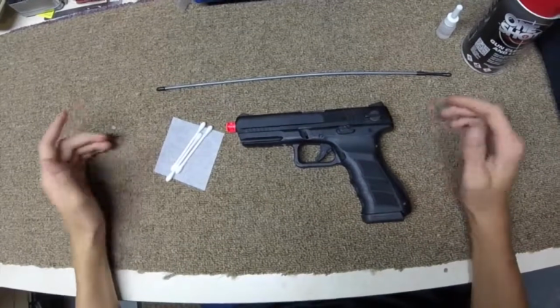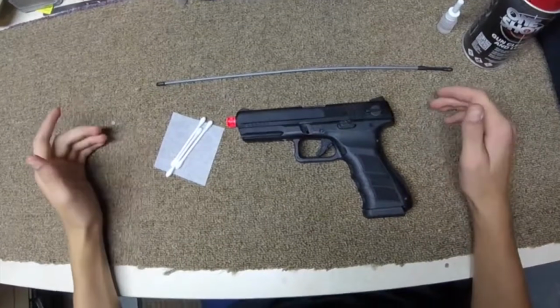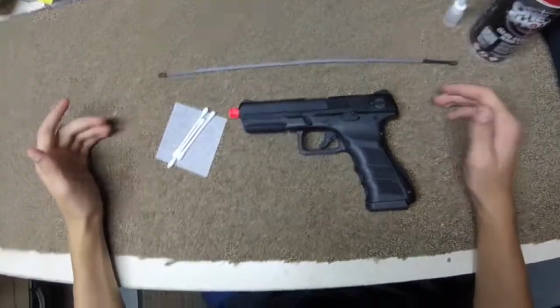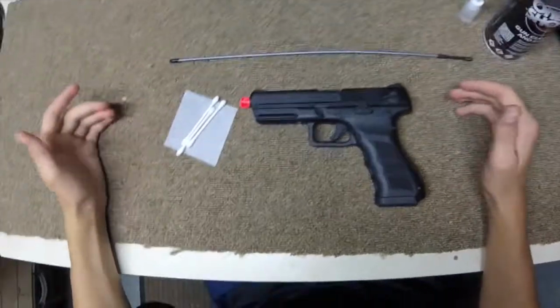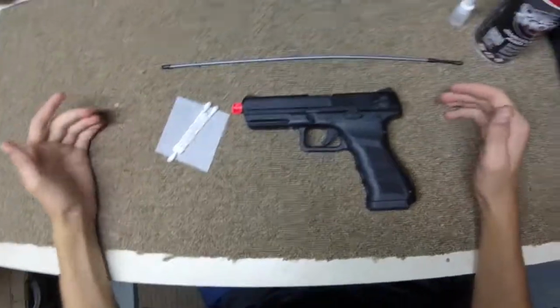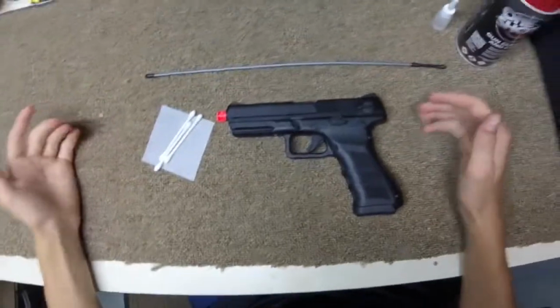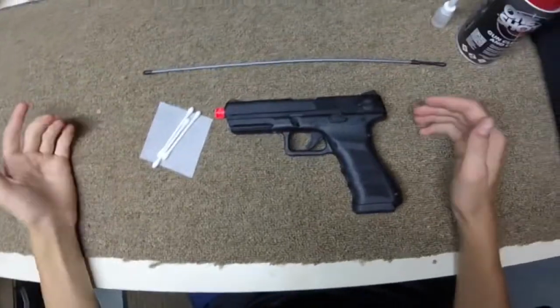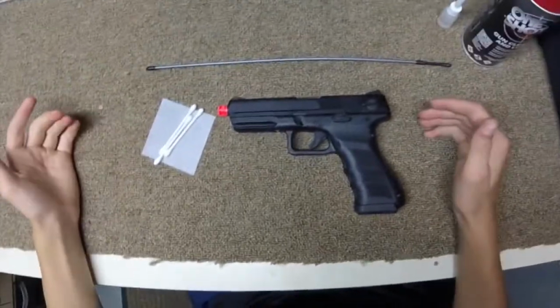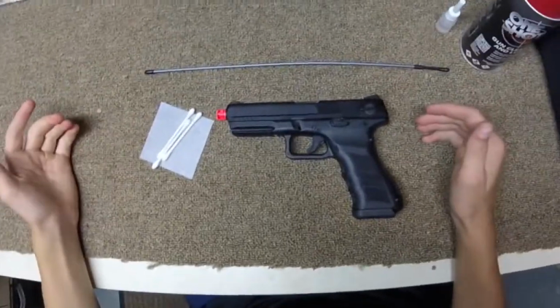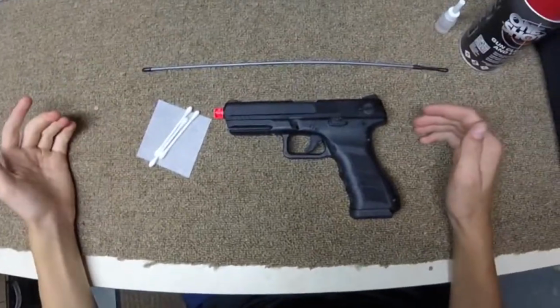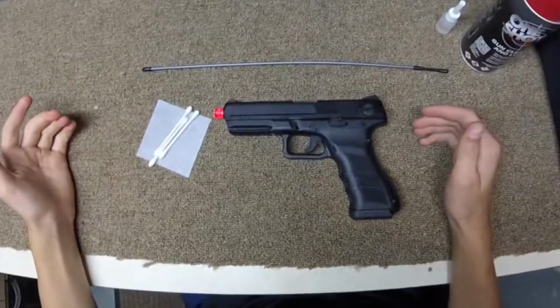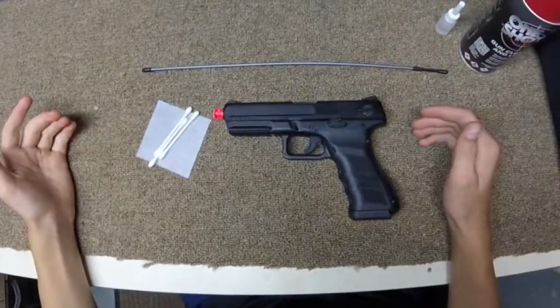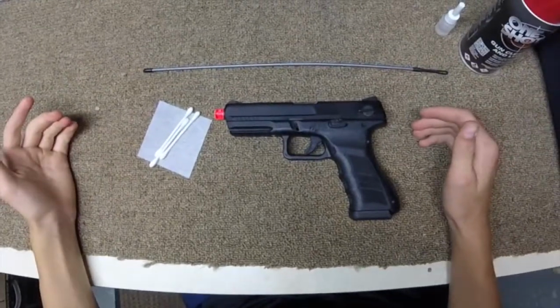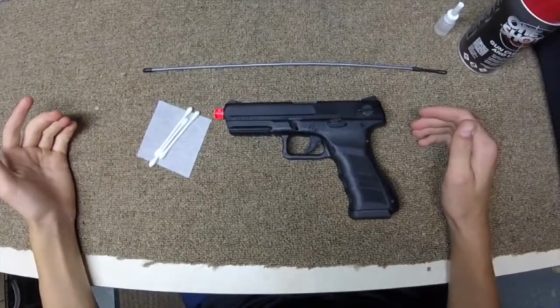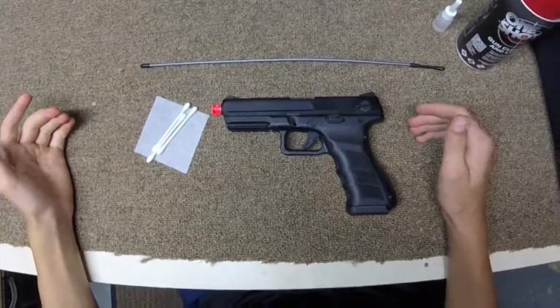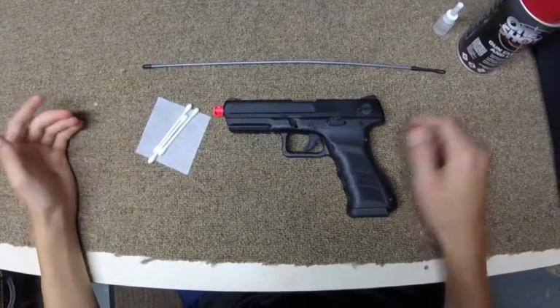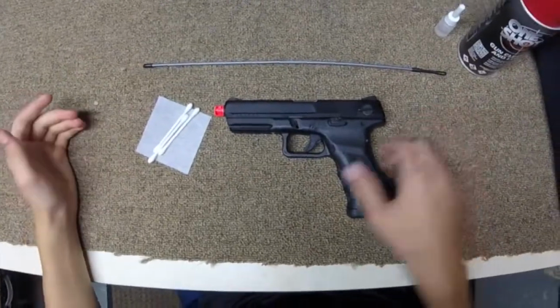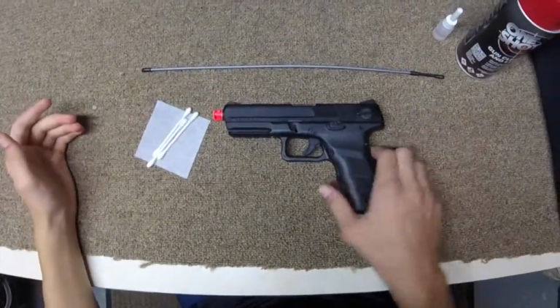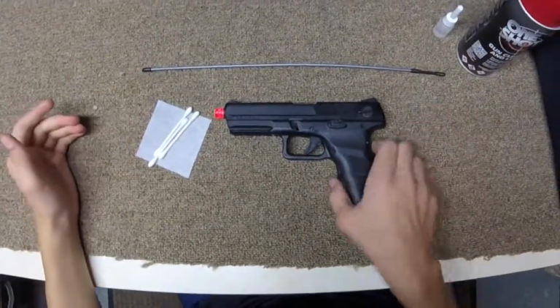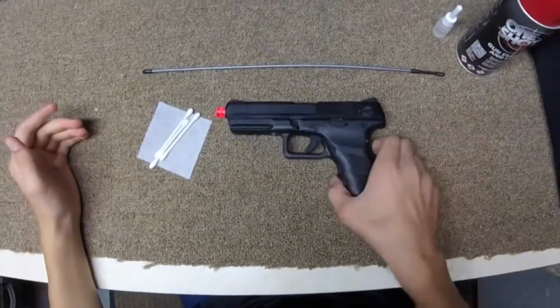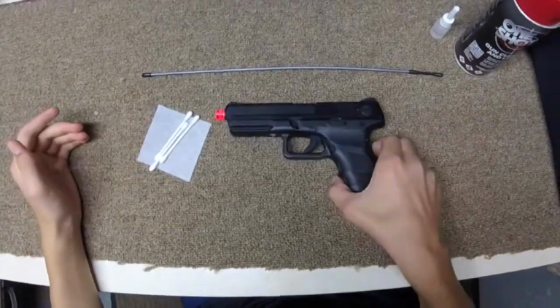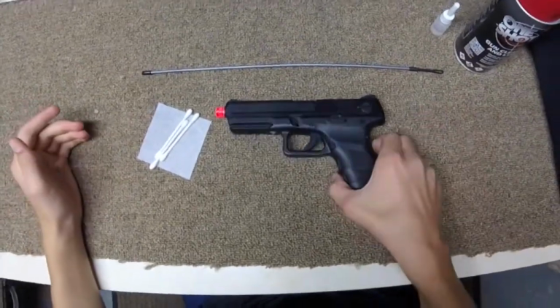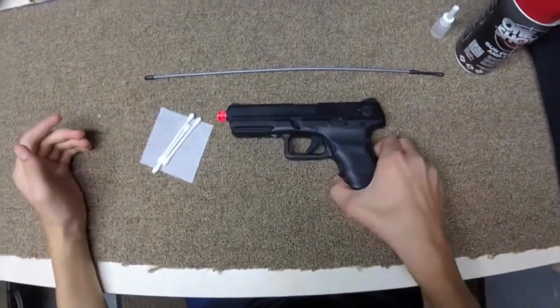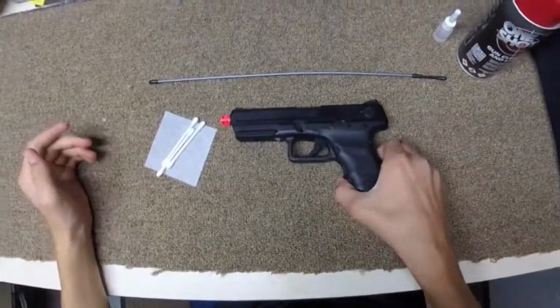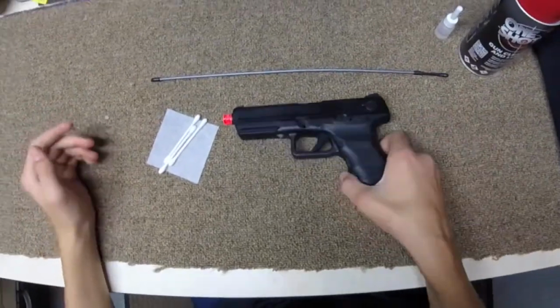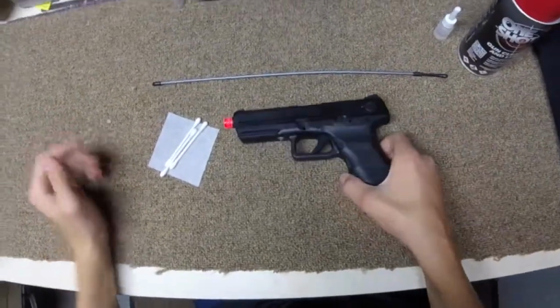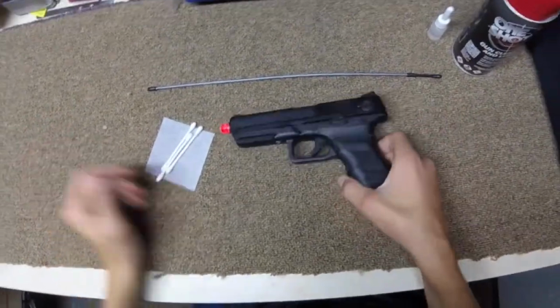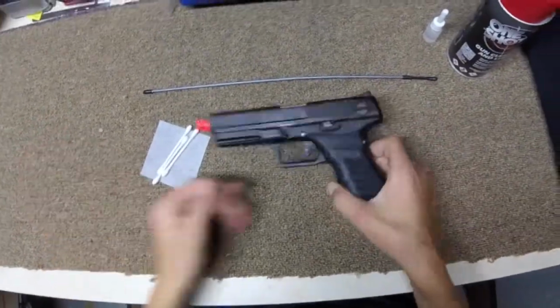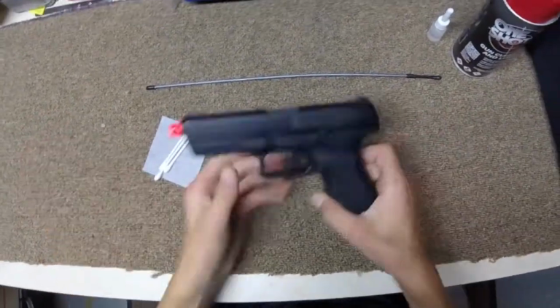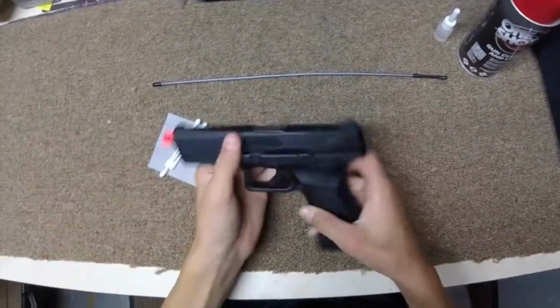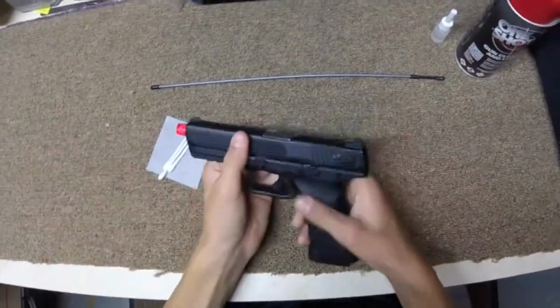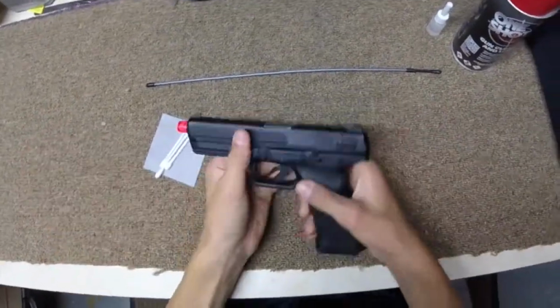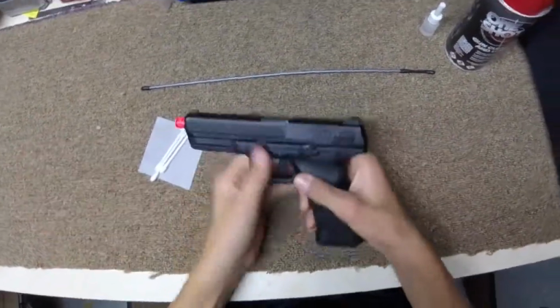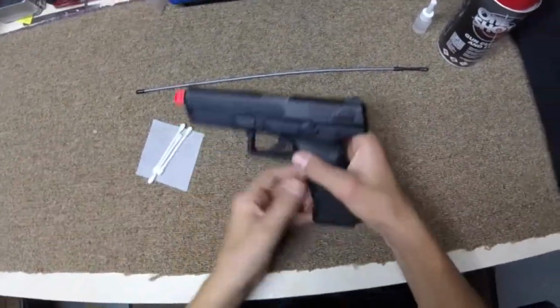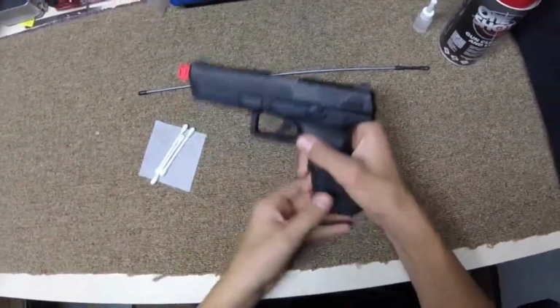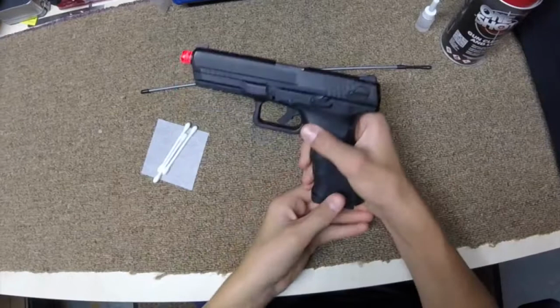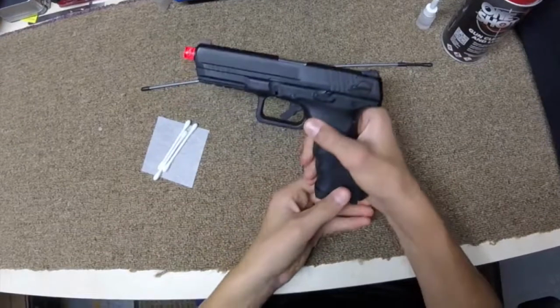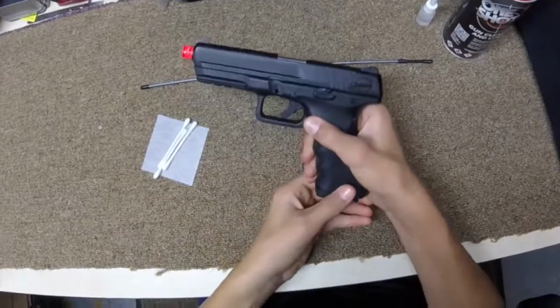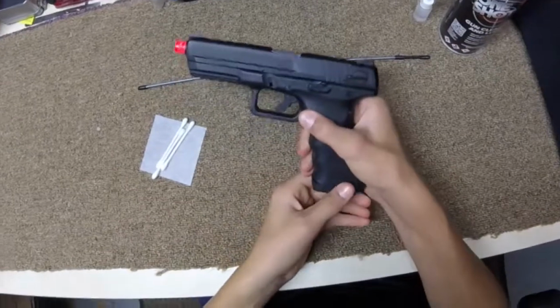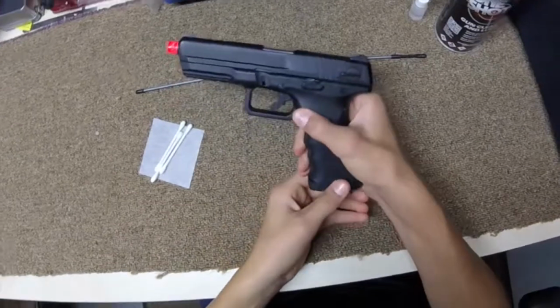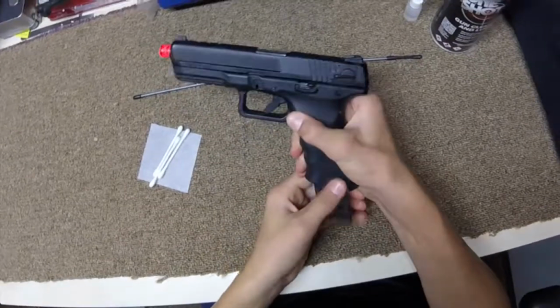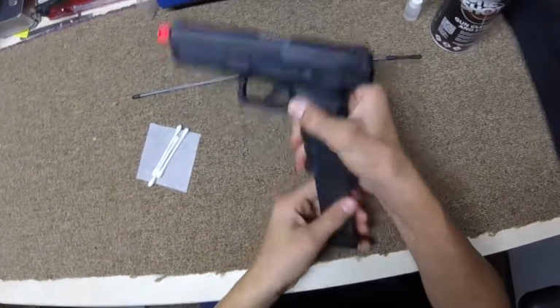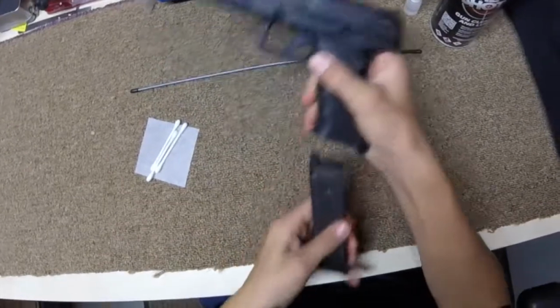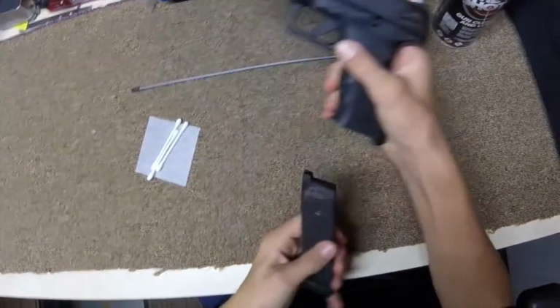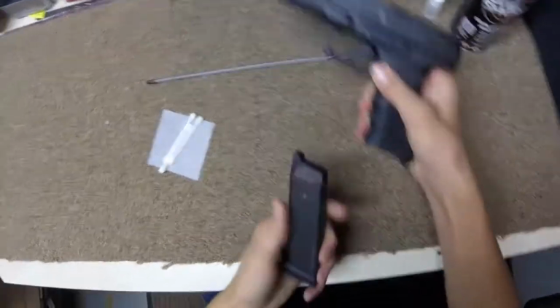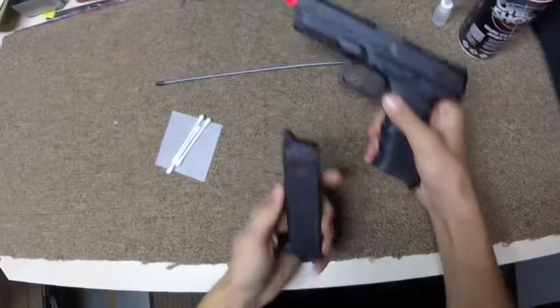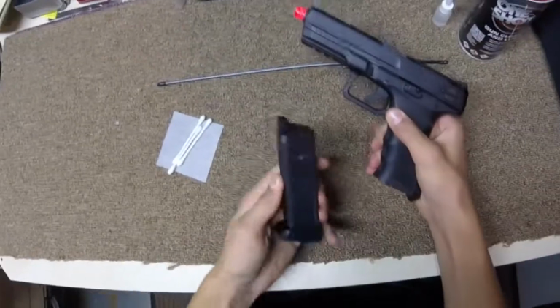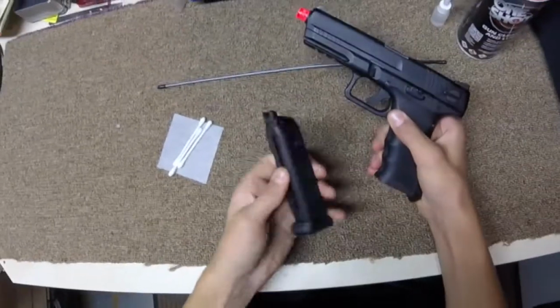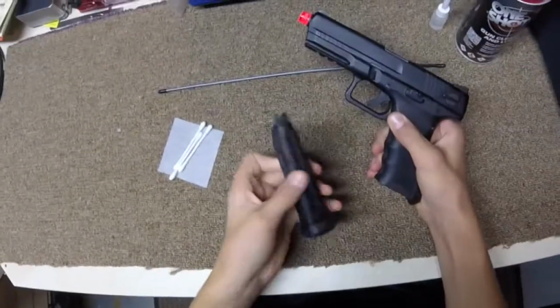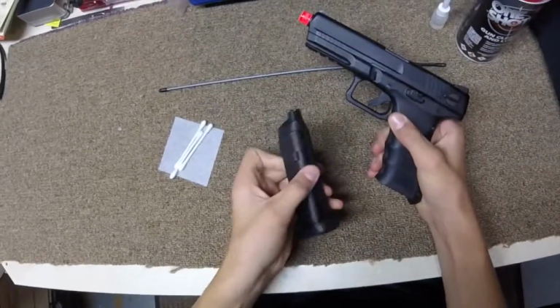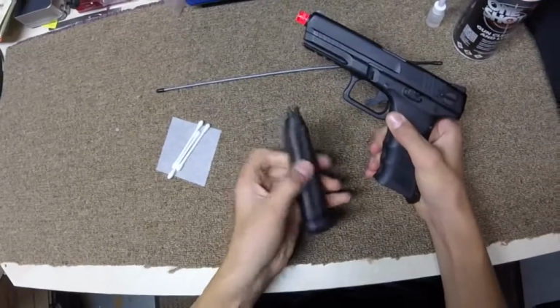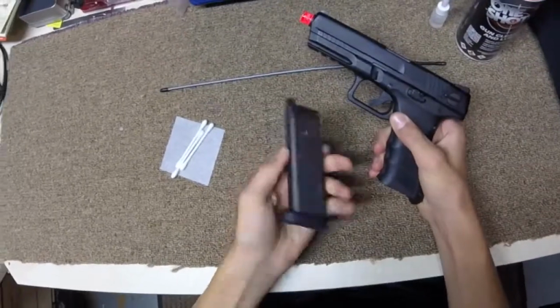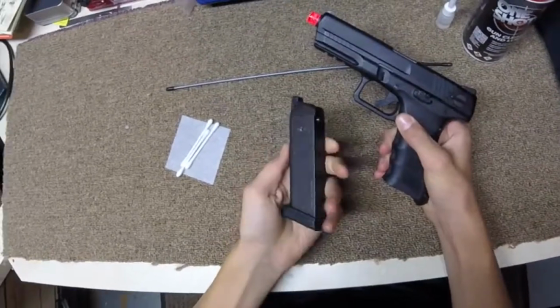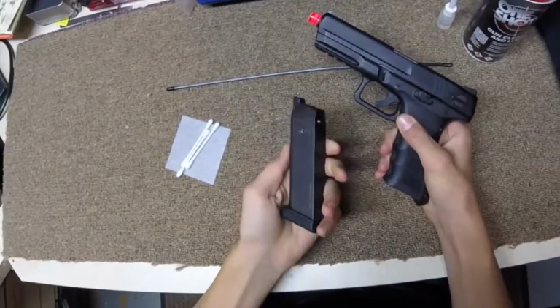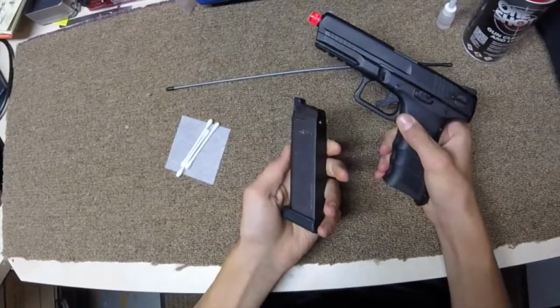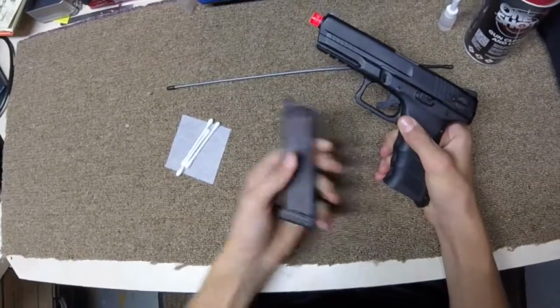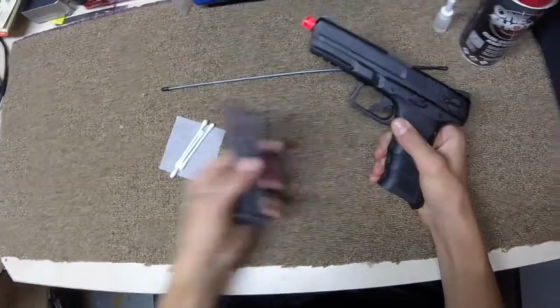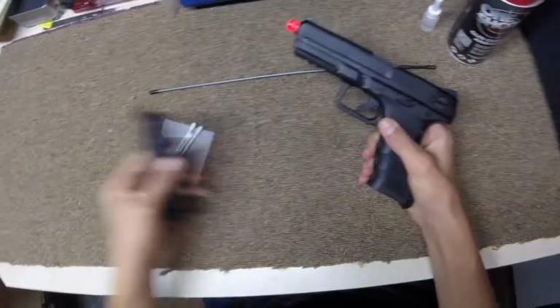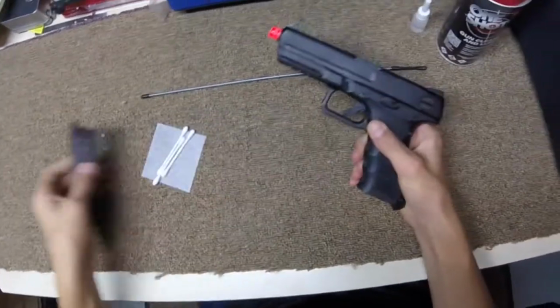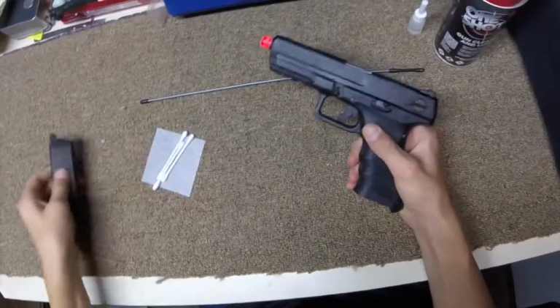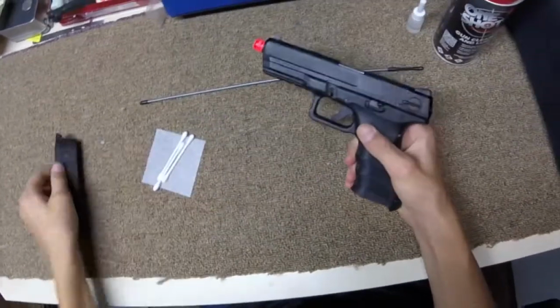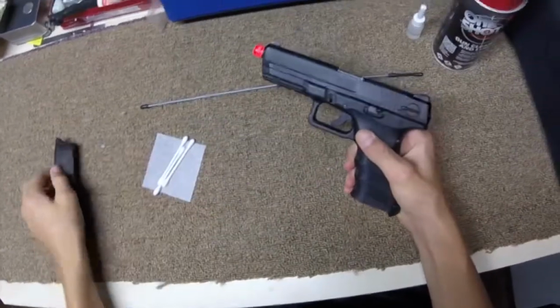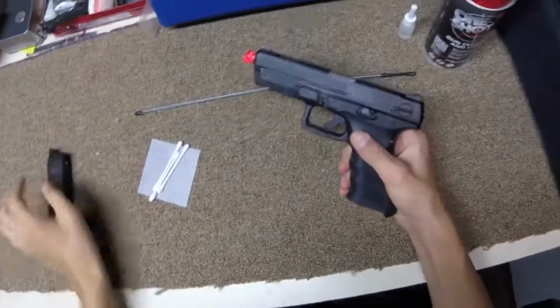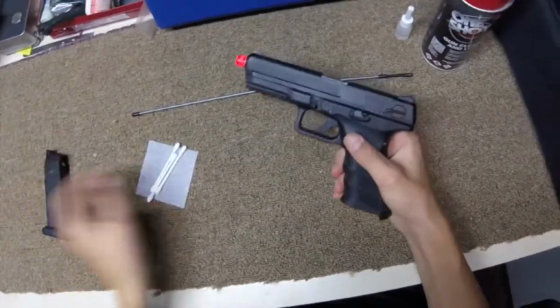This is the basic maintenance of an airsoft gas blowback pistol. First of all, you have to take your magazine out. Make sure it's out of there.